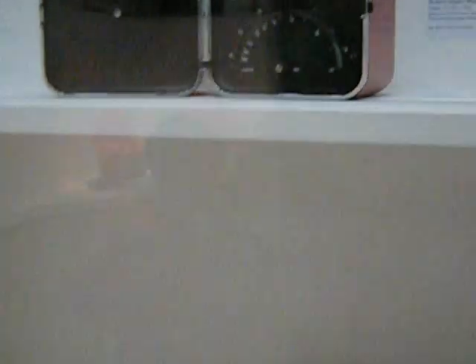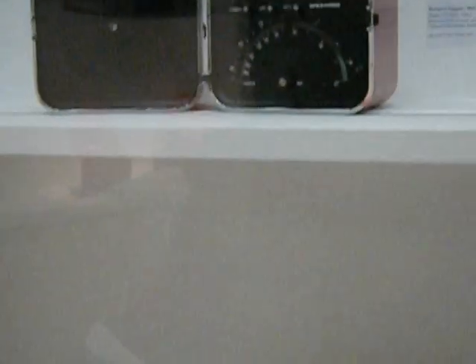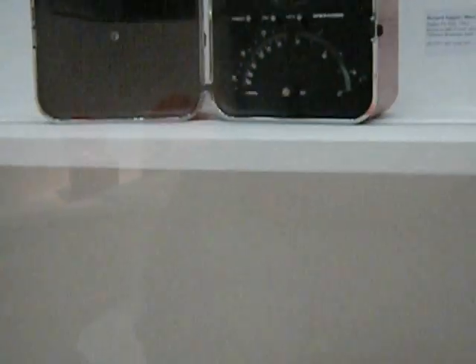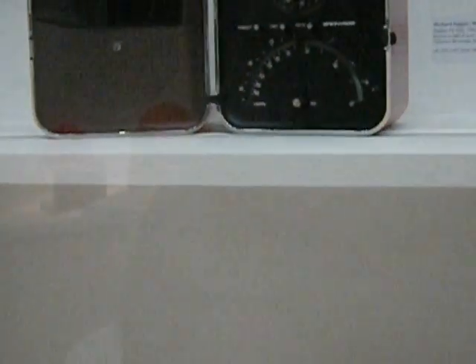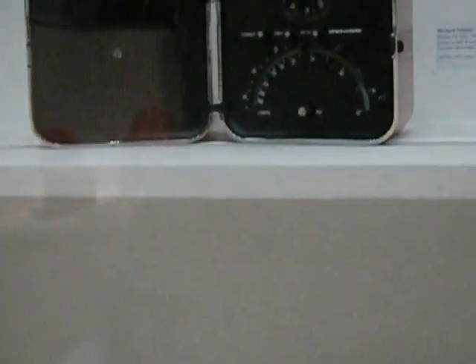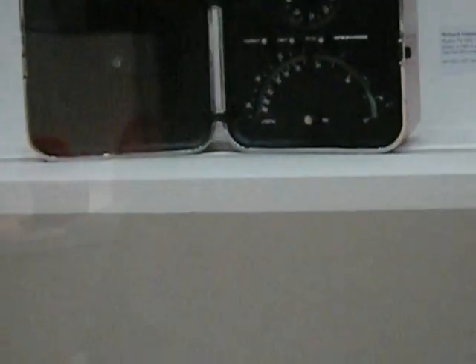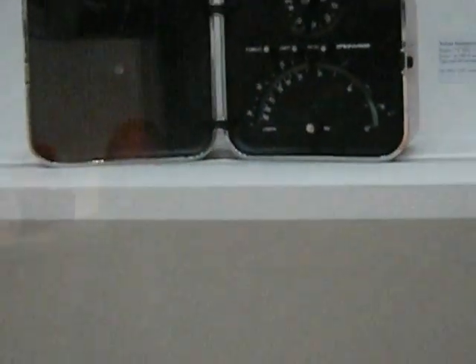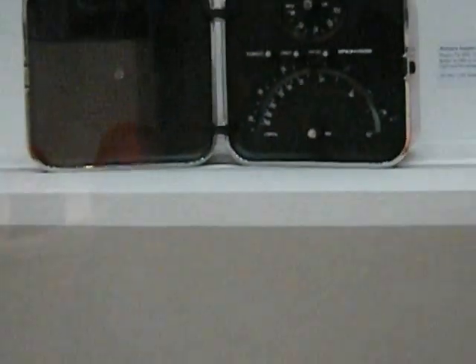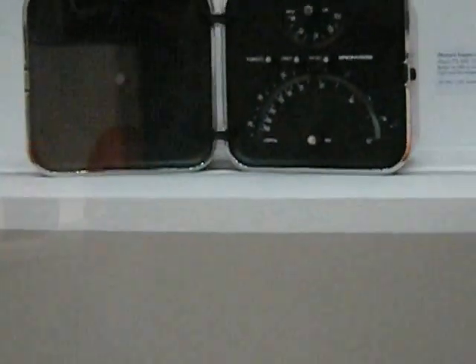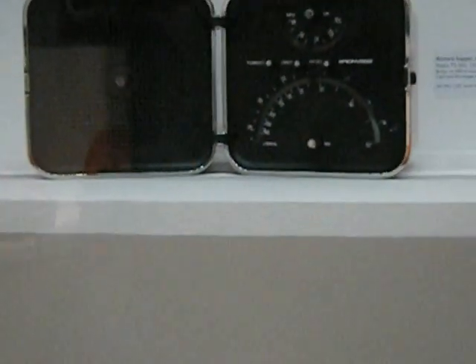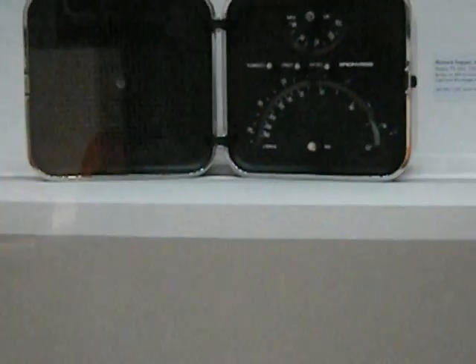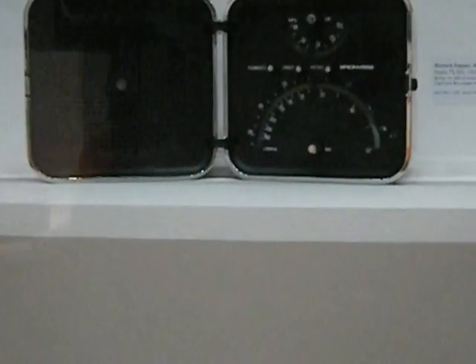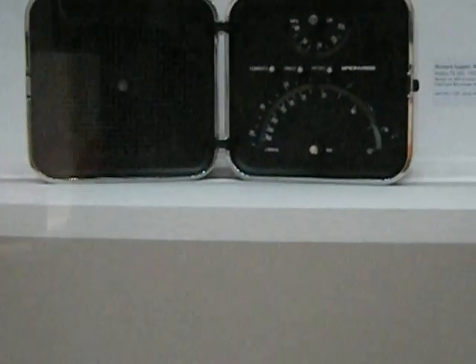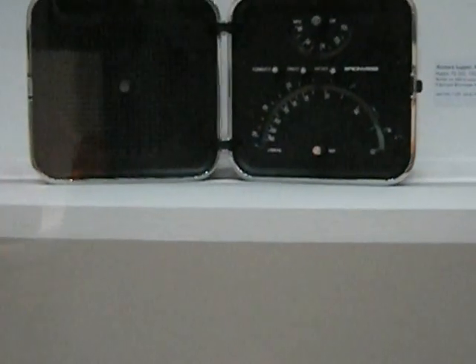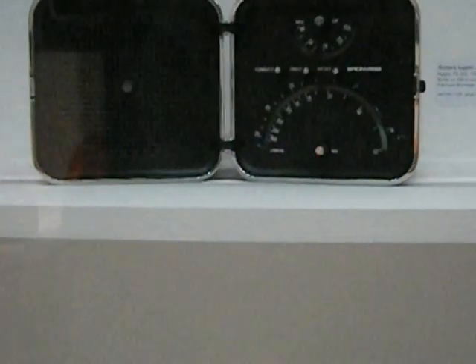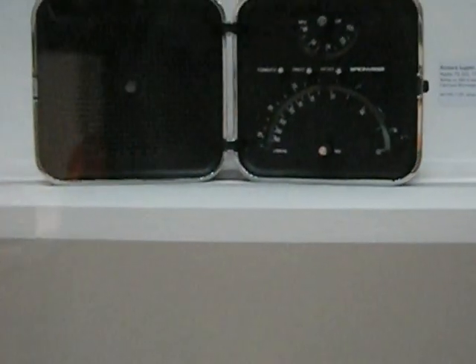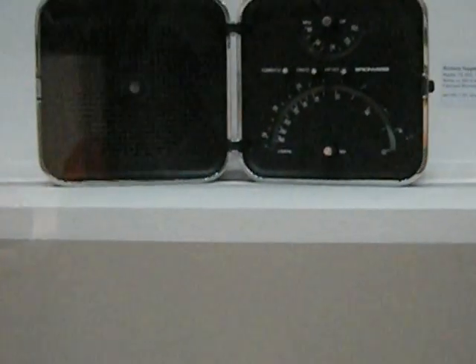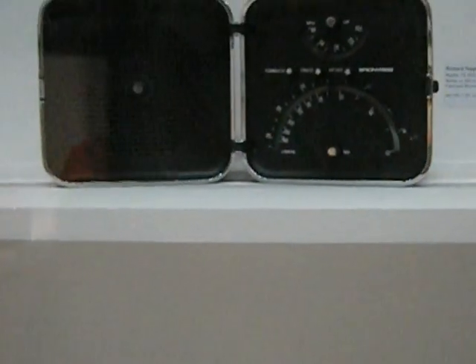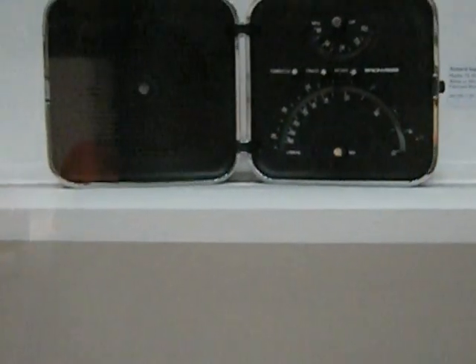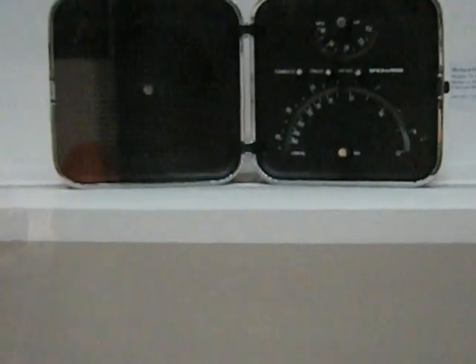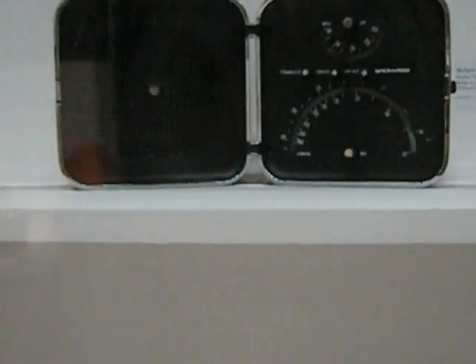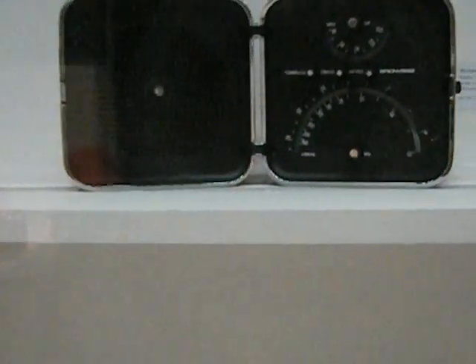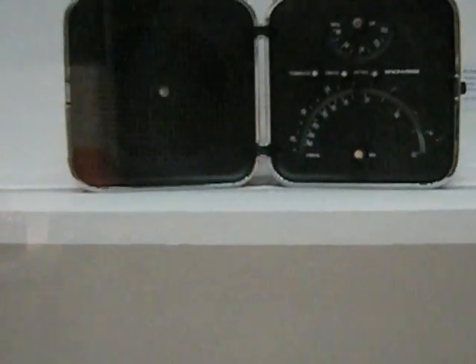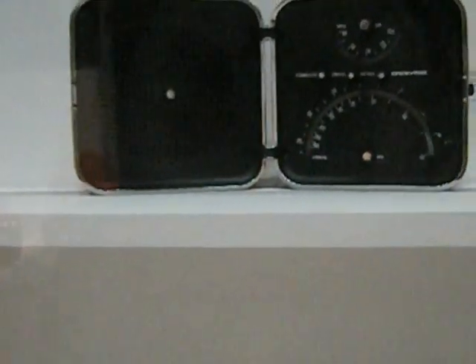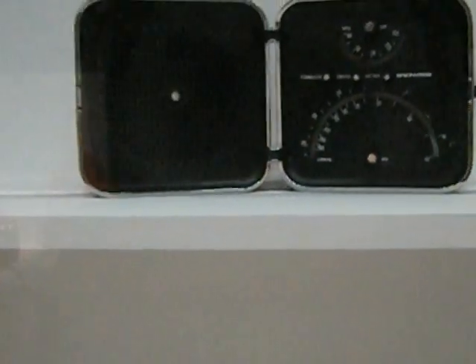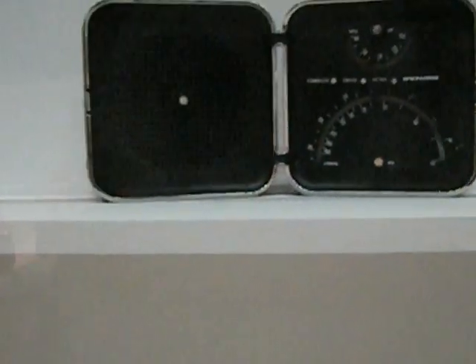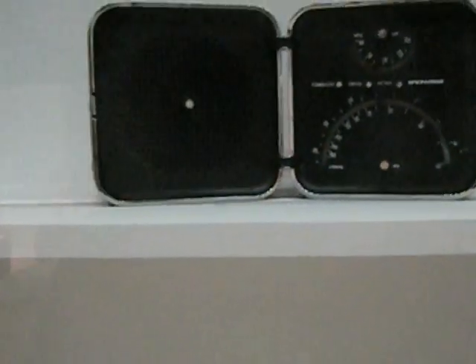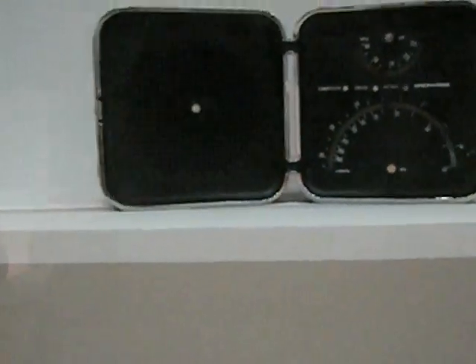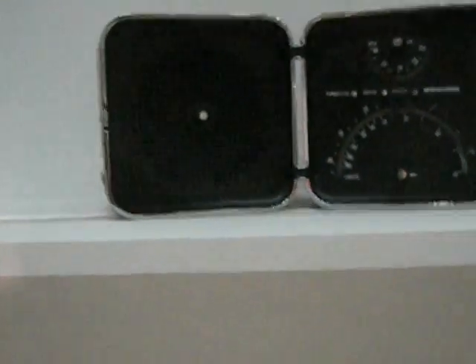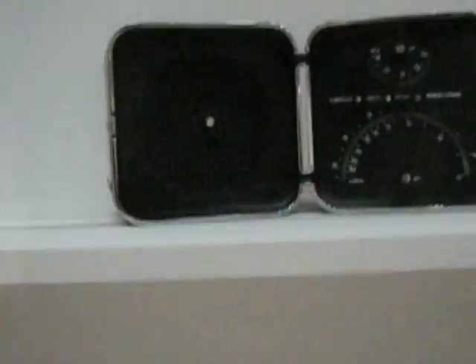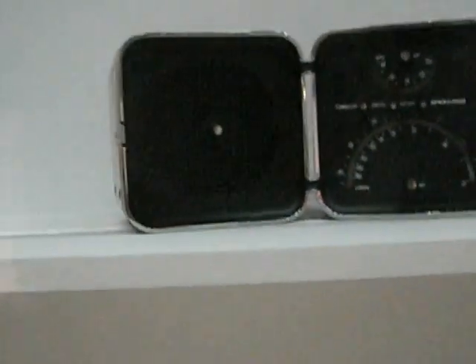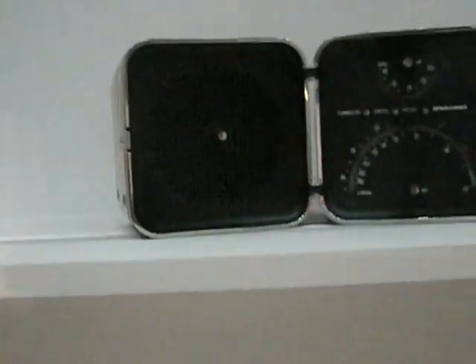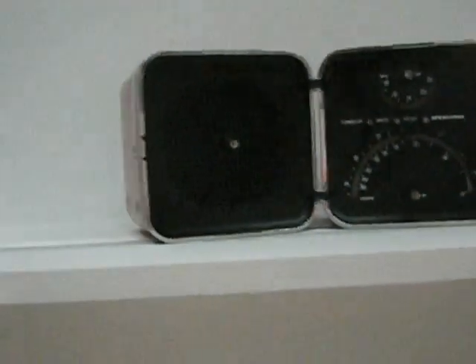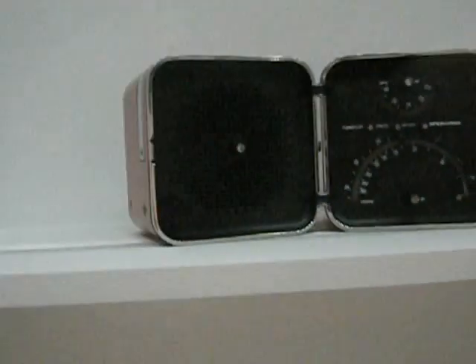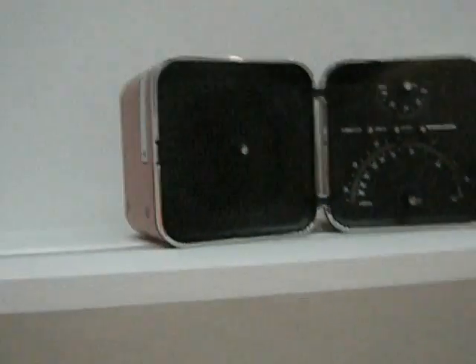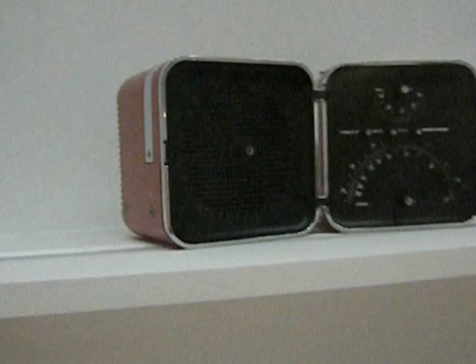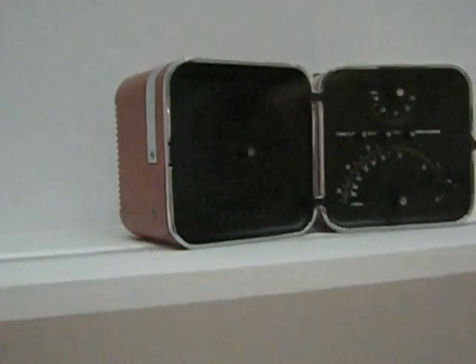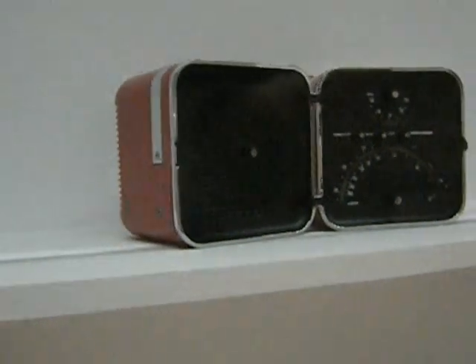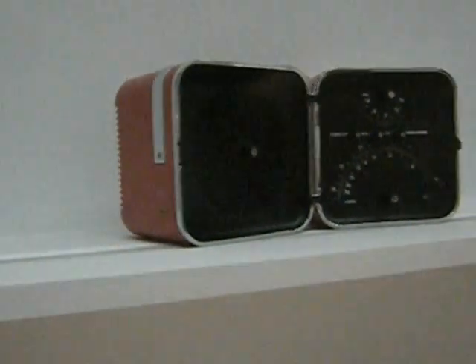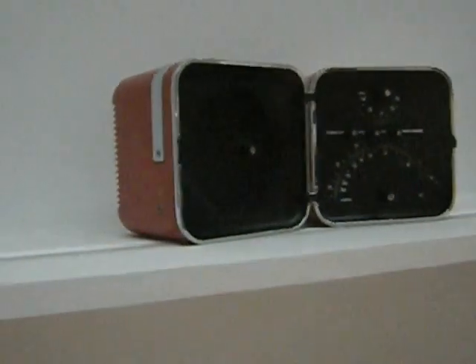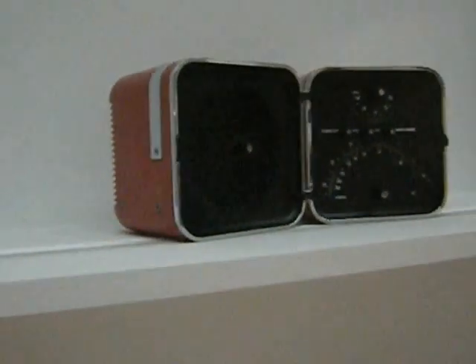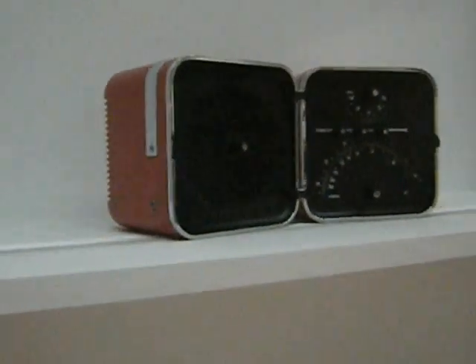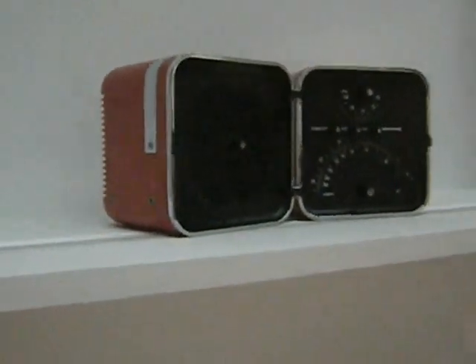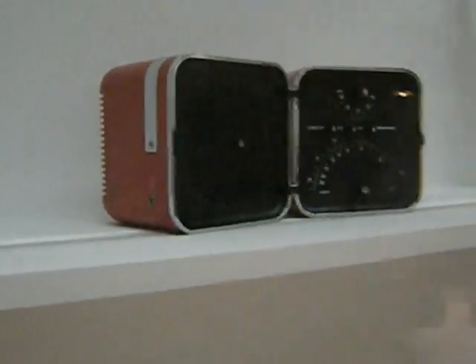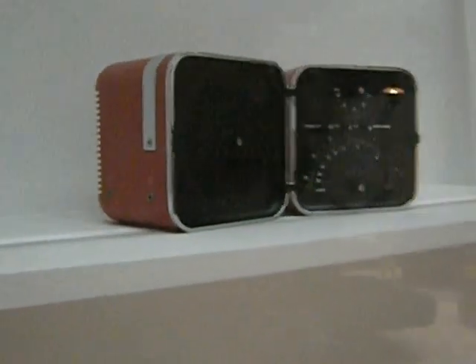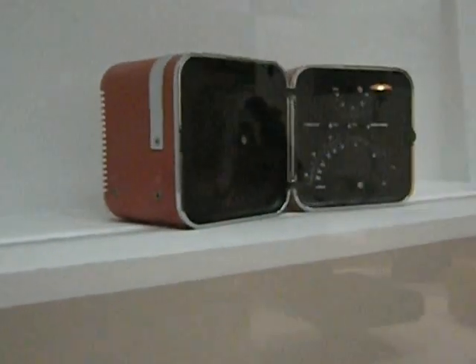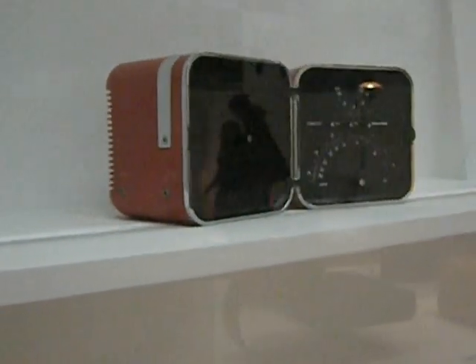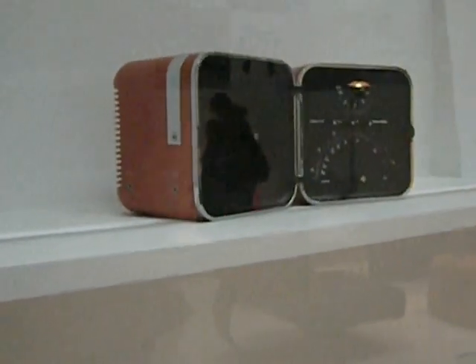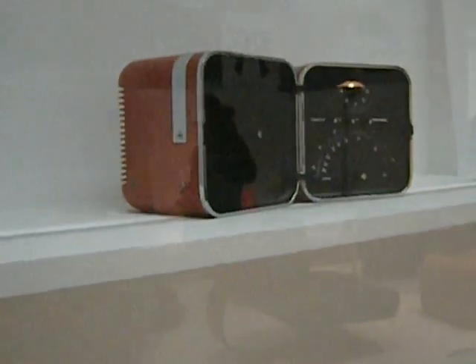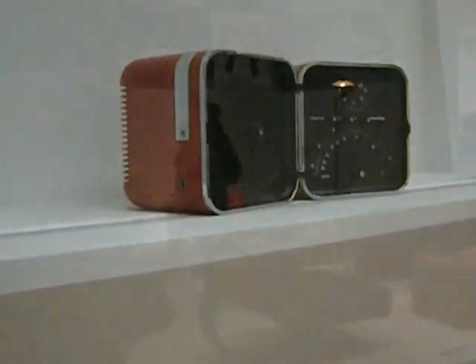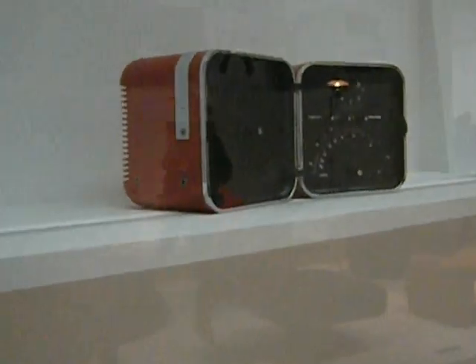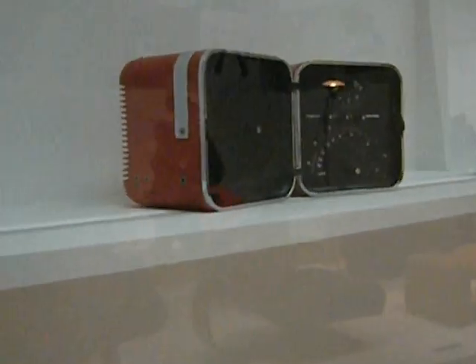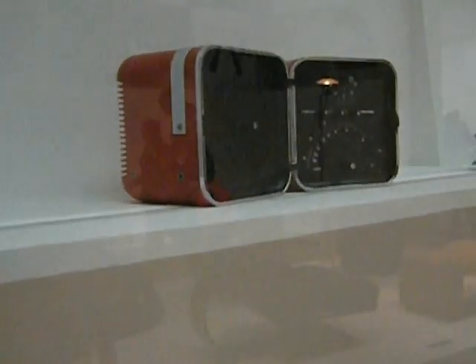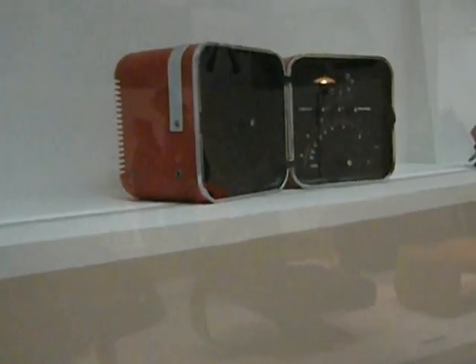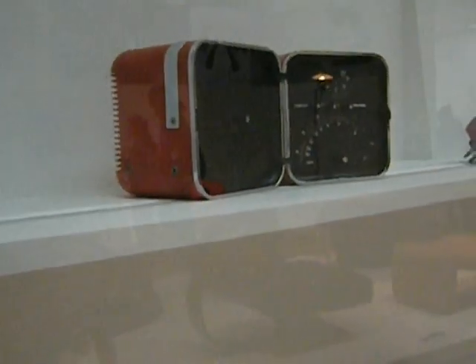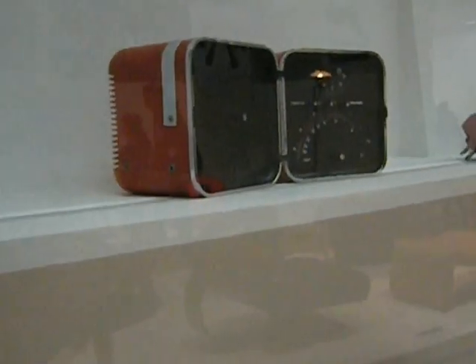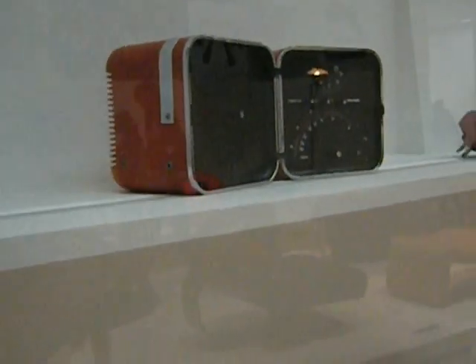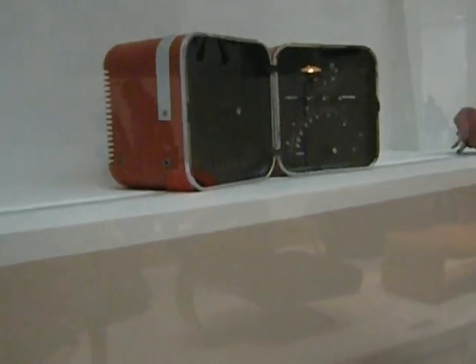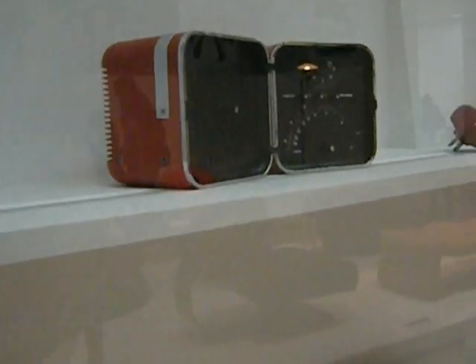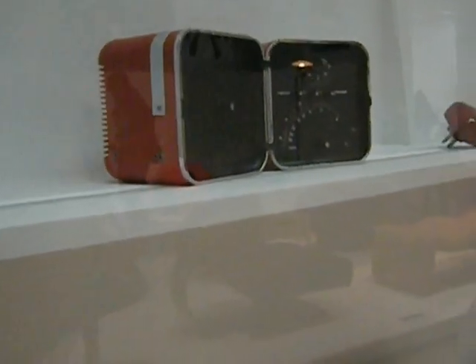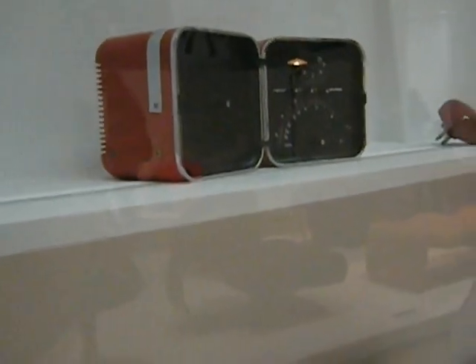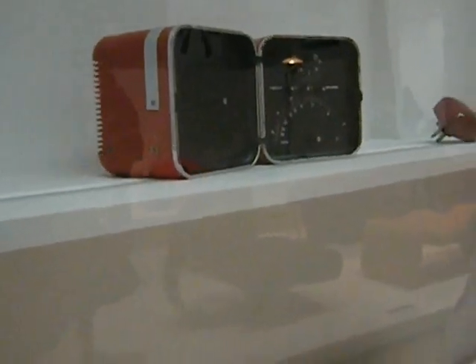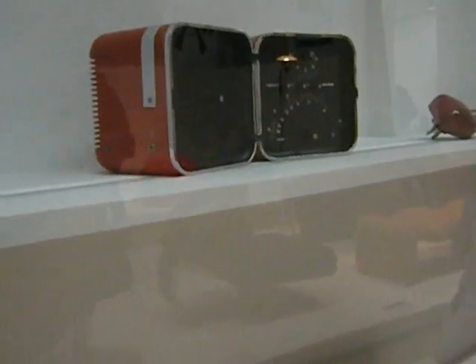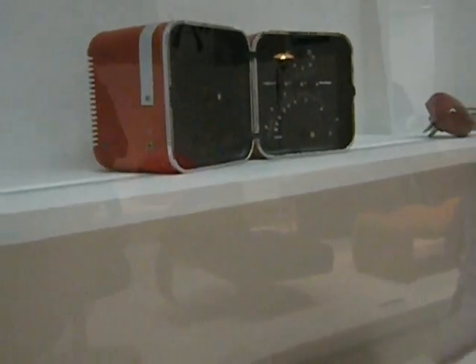There's a radio from 1963. That's pretty cool. See how it pulls up and opens up.